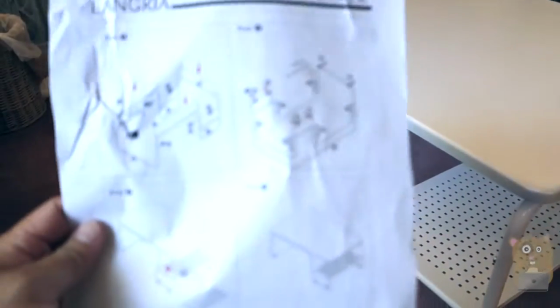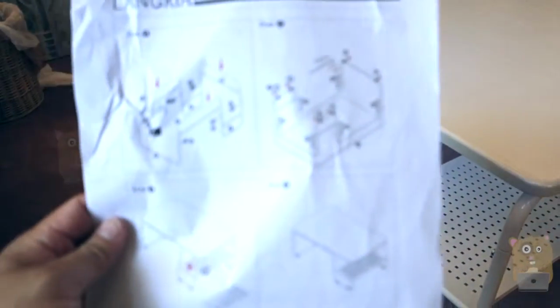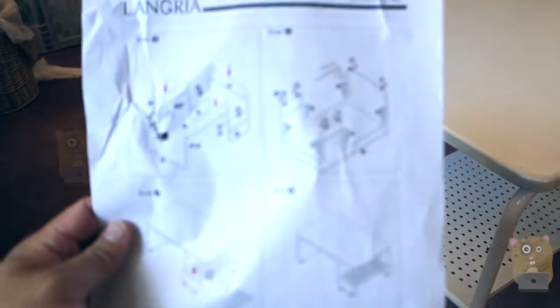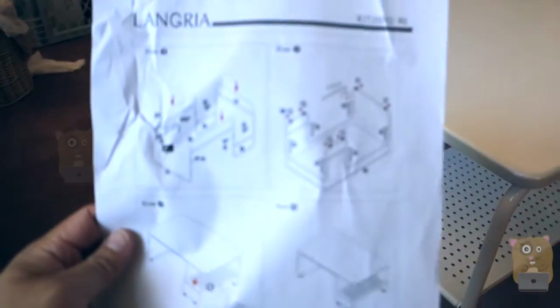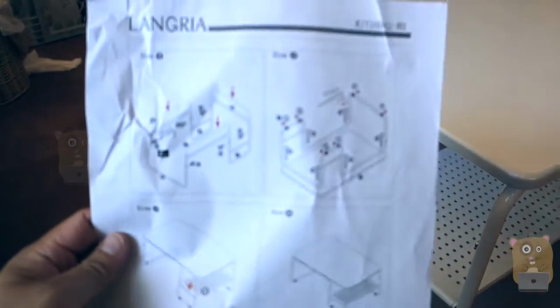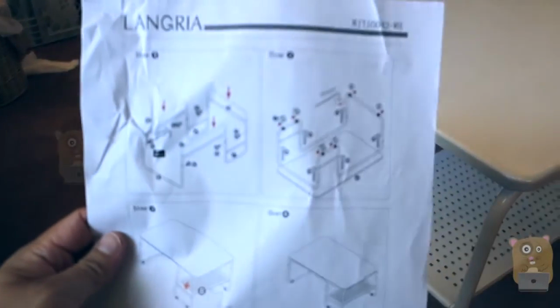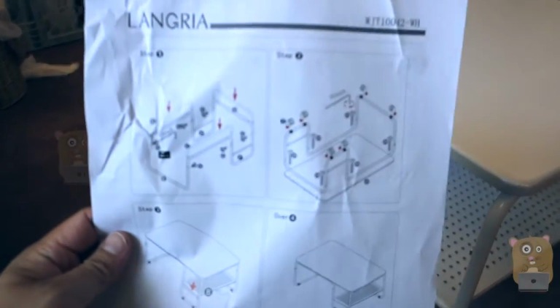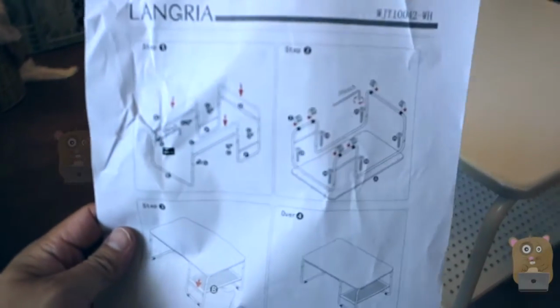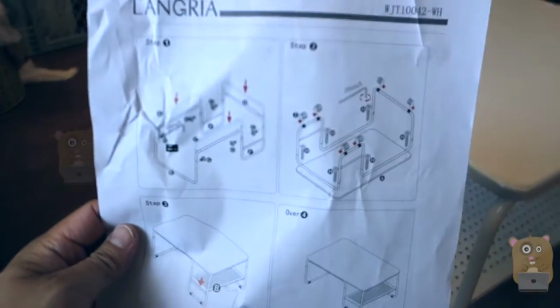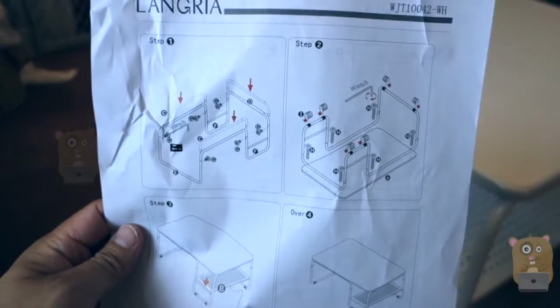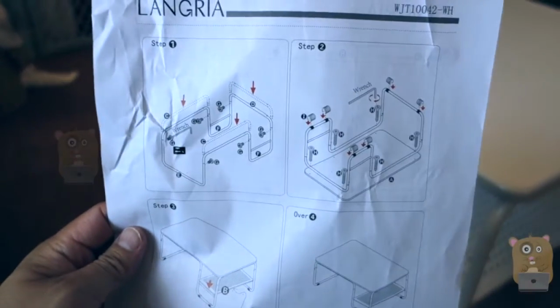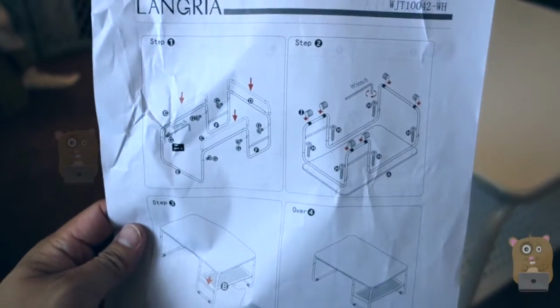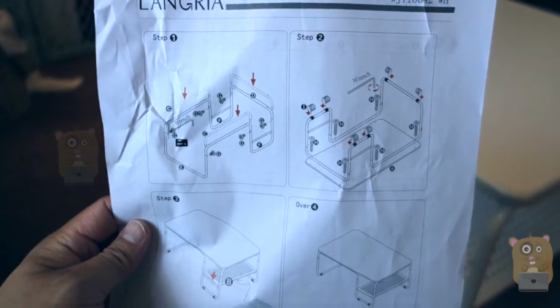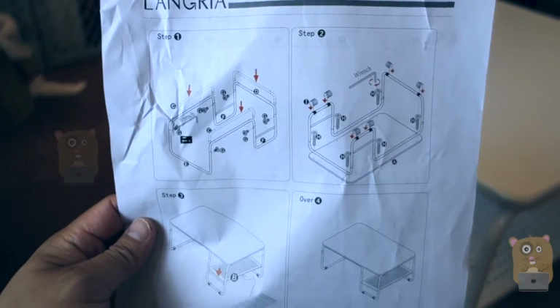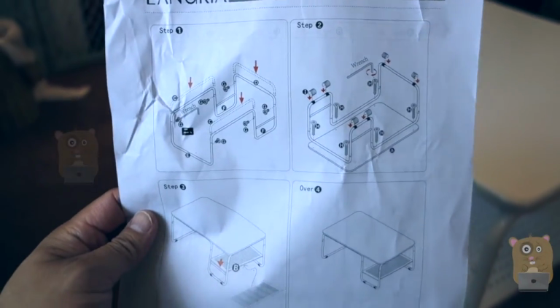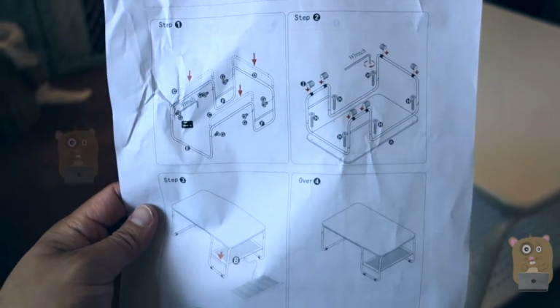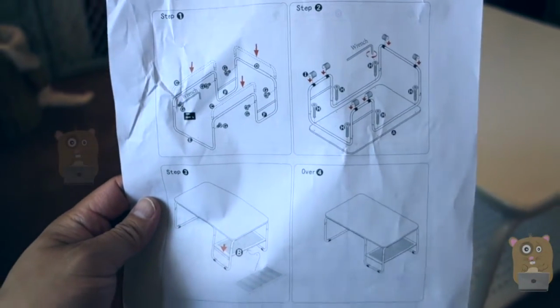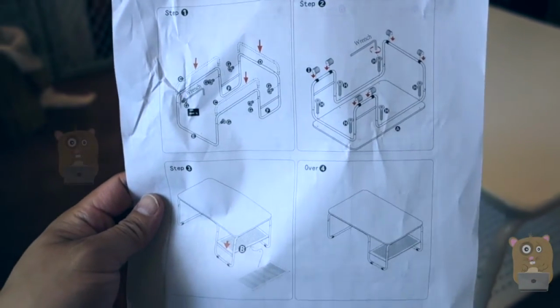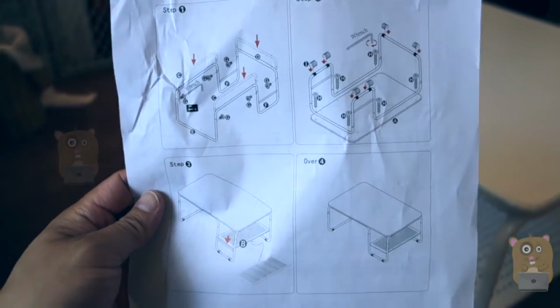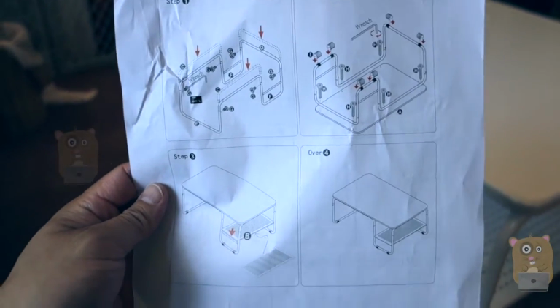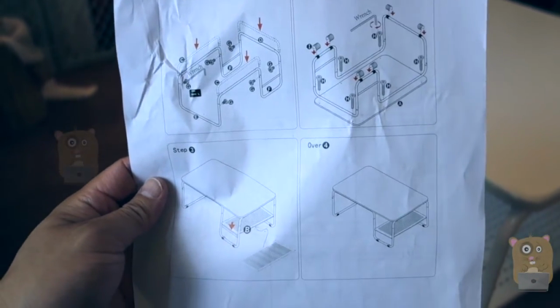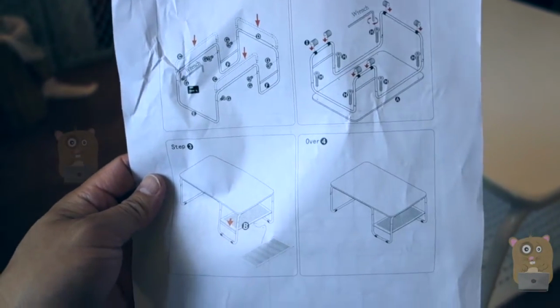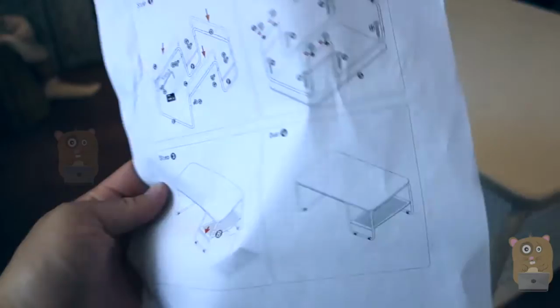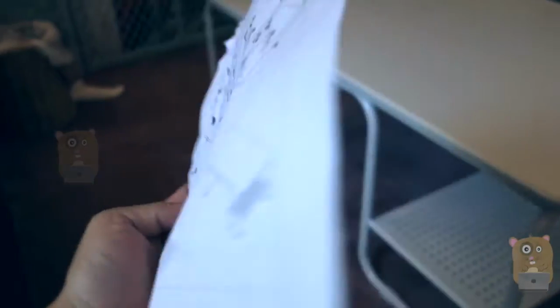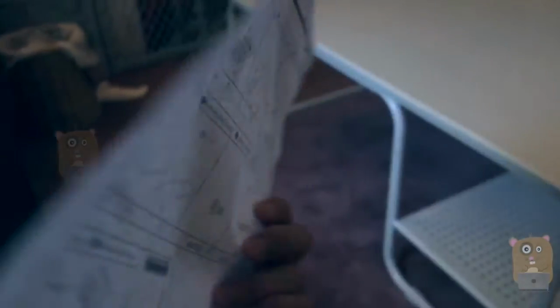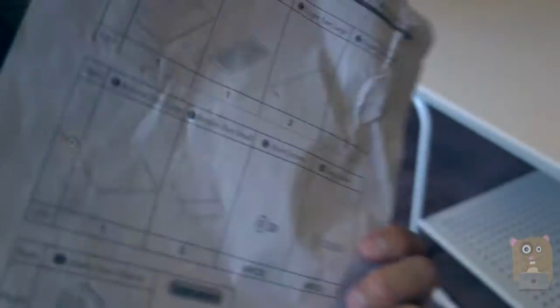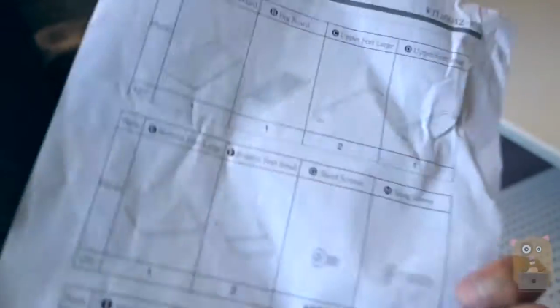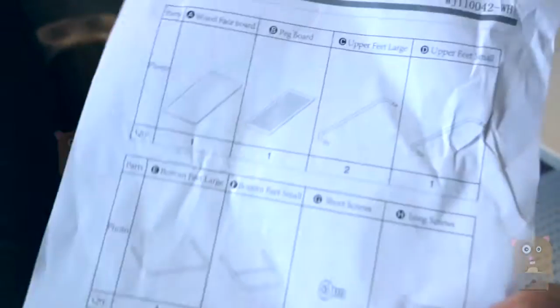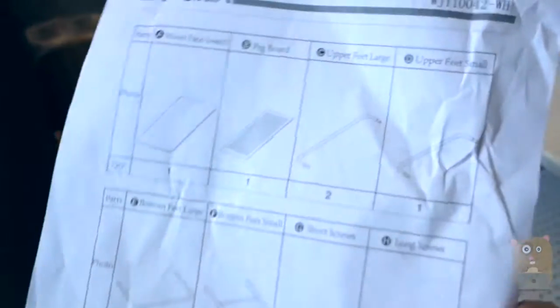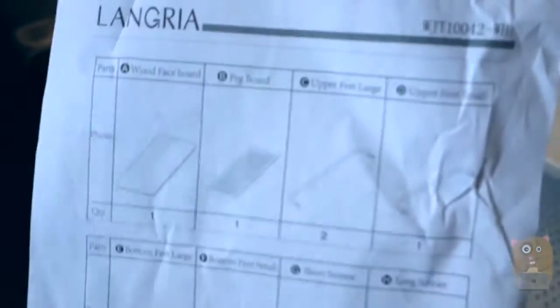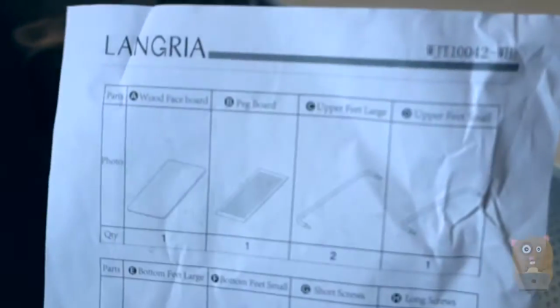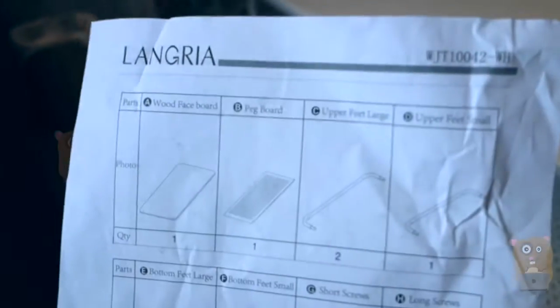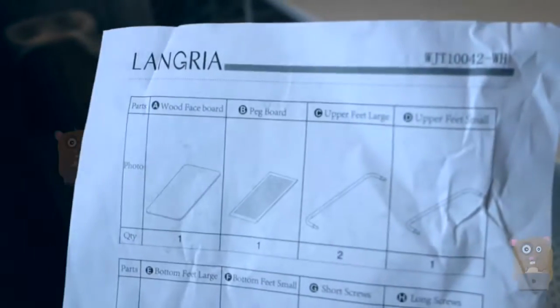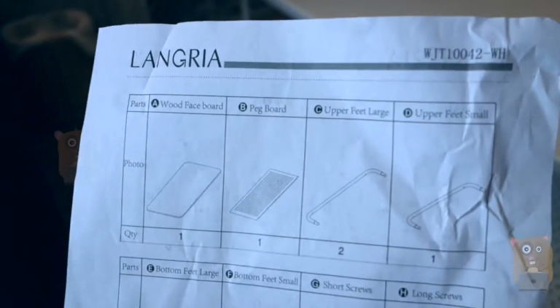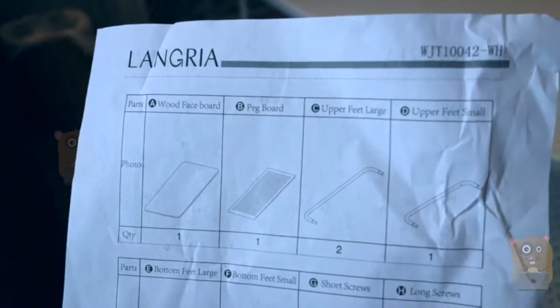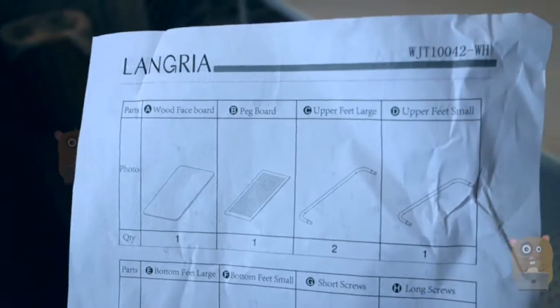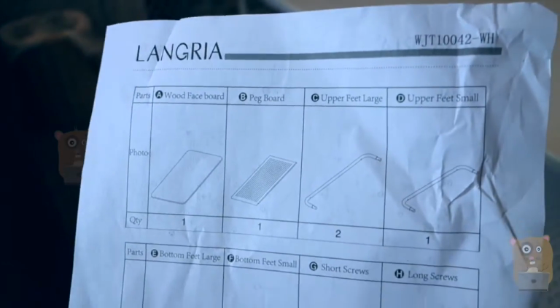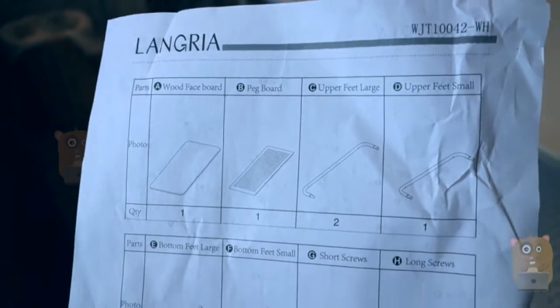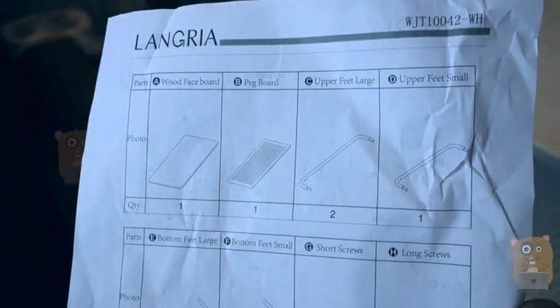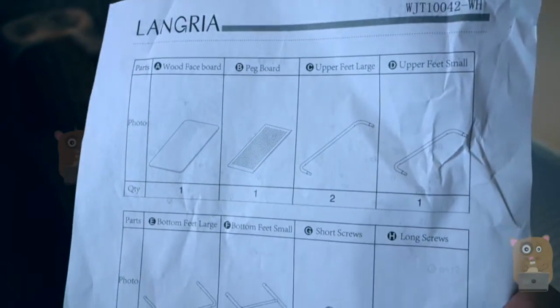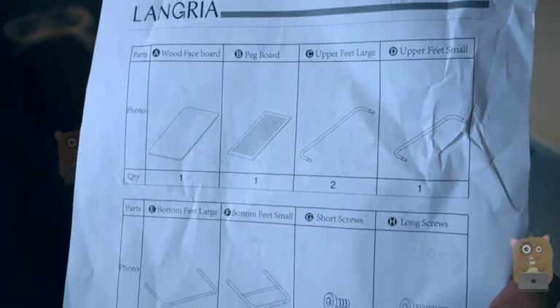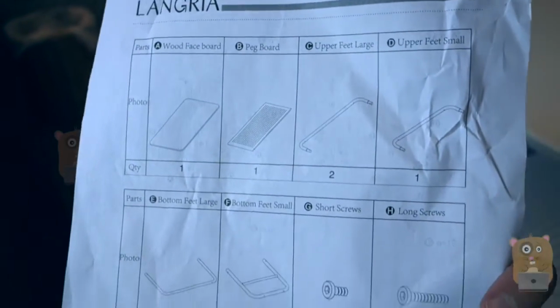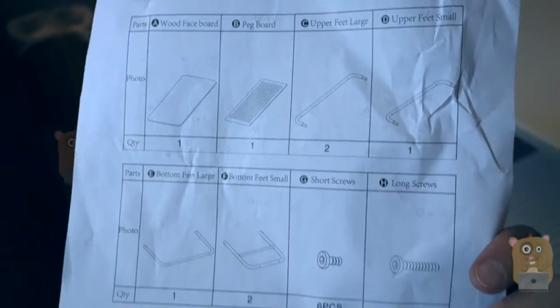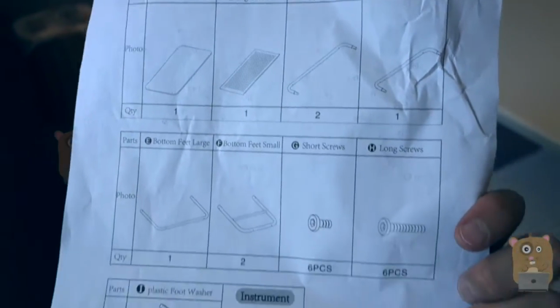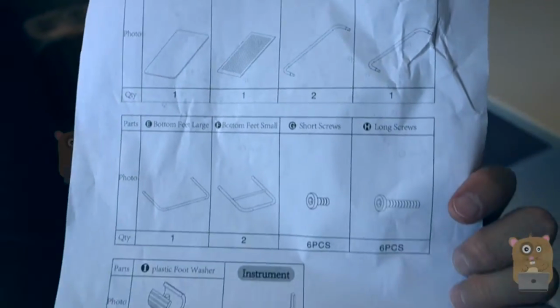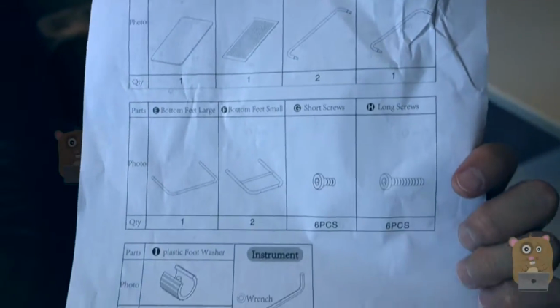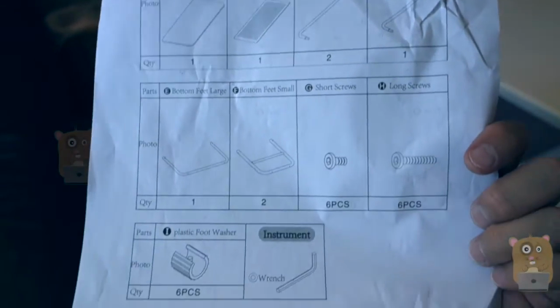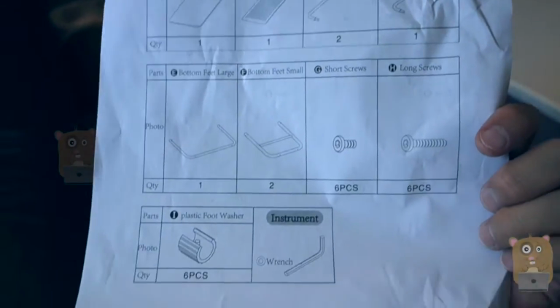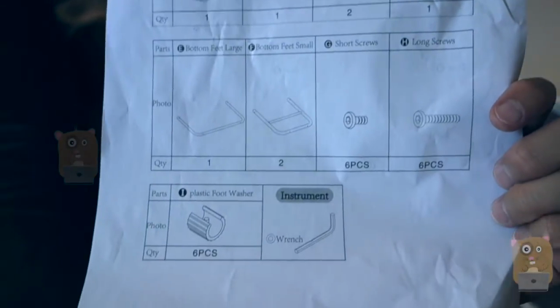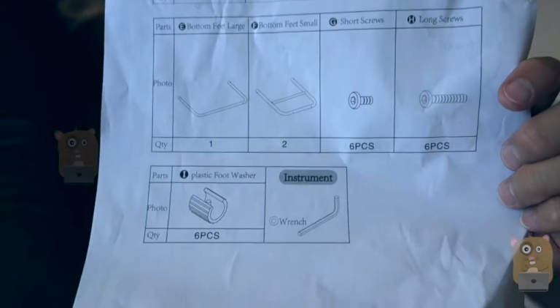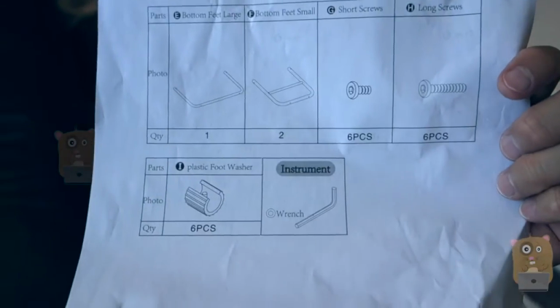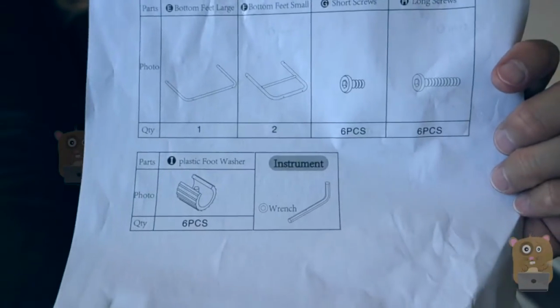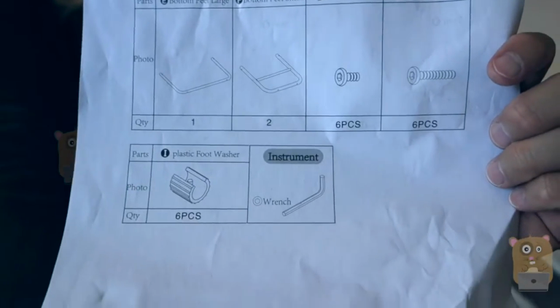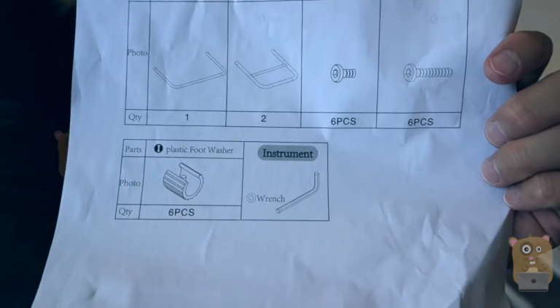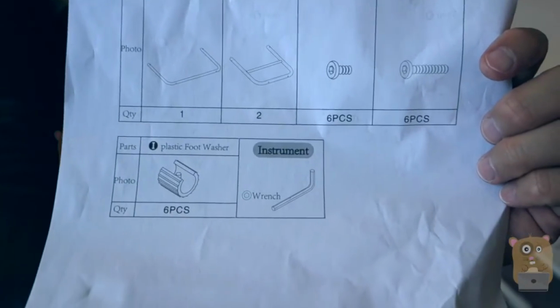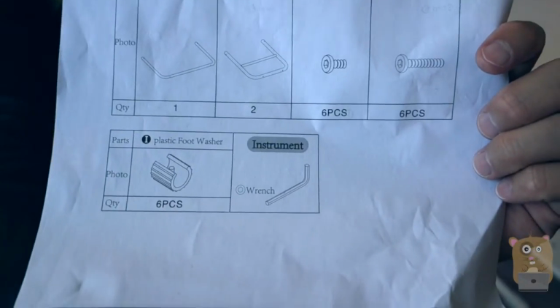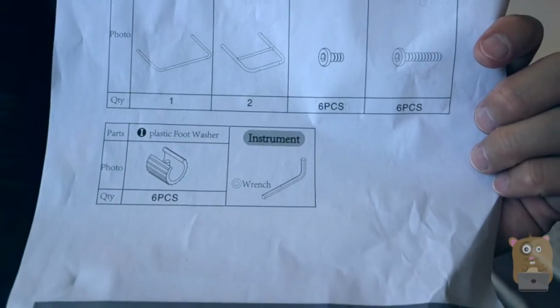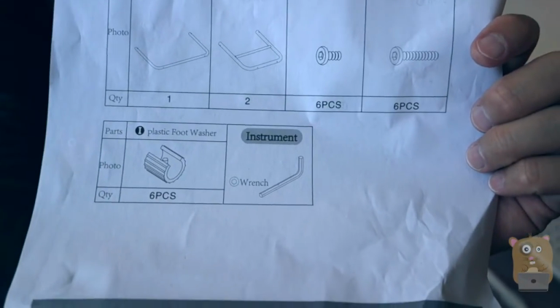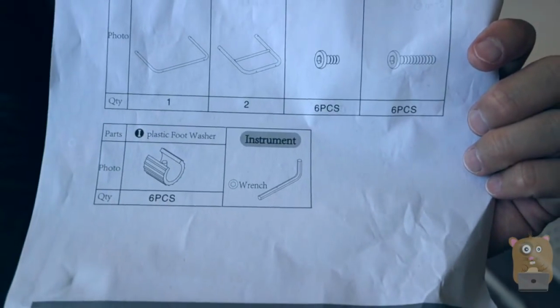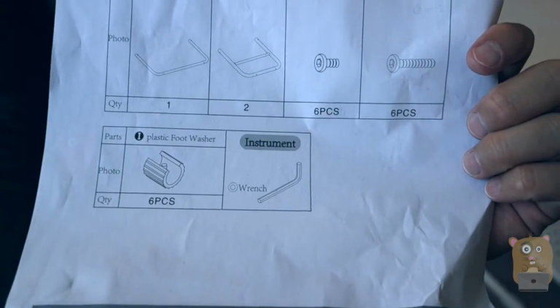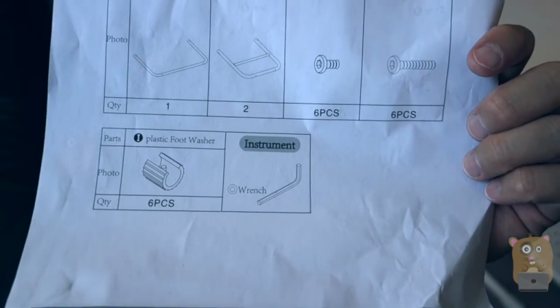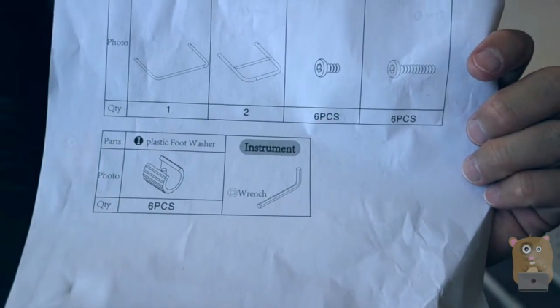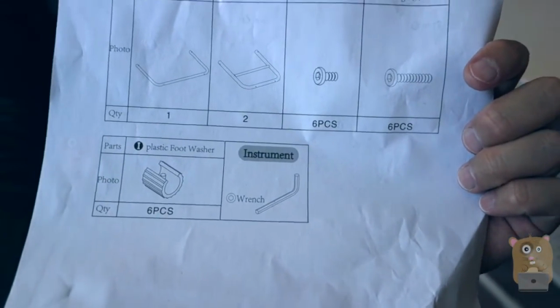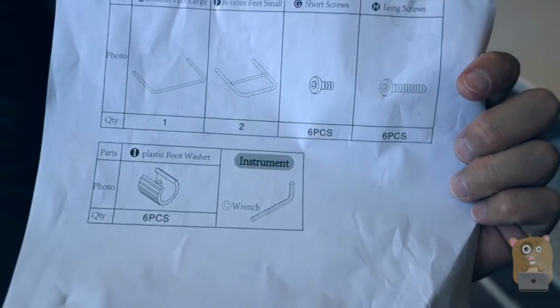This is the instructions for installing this thing. Here's everything that came in it — it also came with the Allen wrench tool.